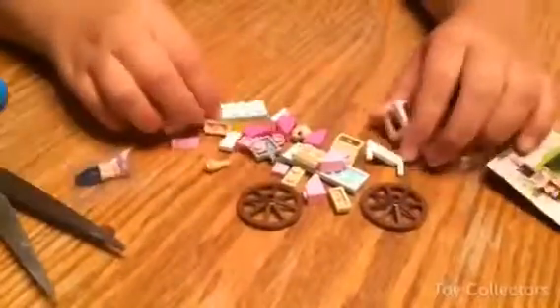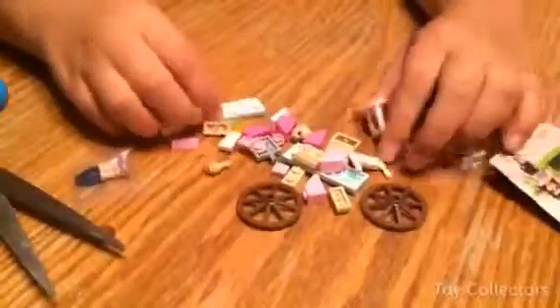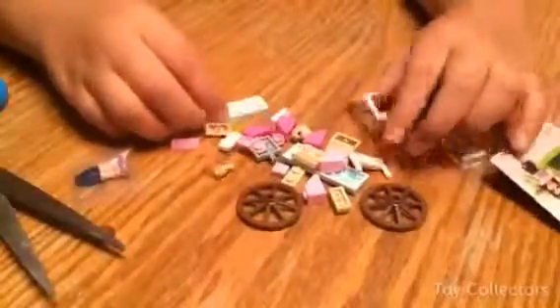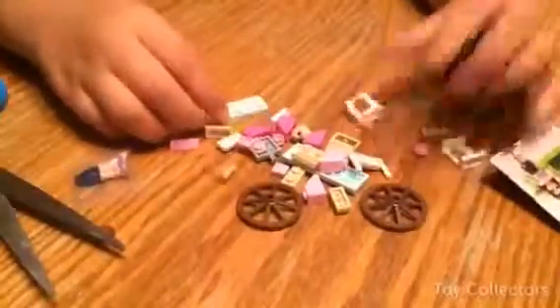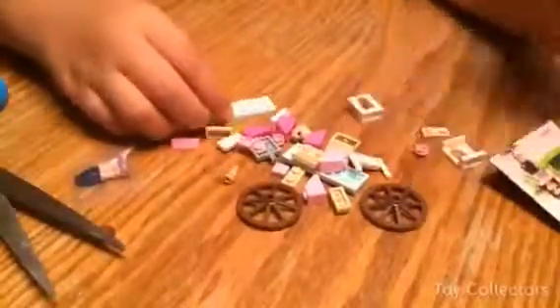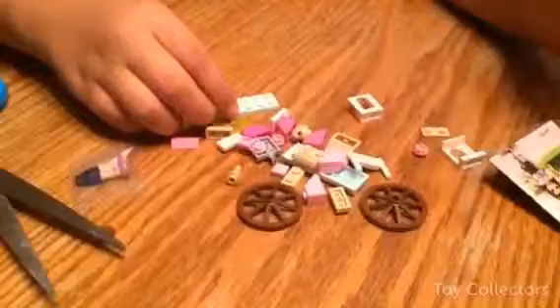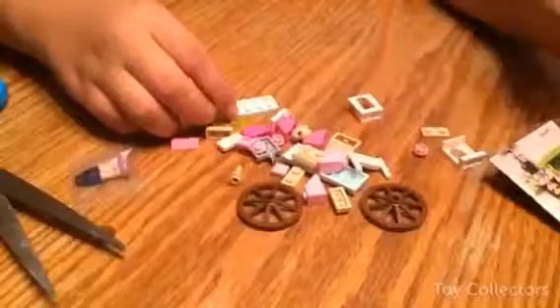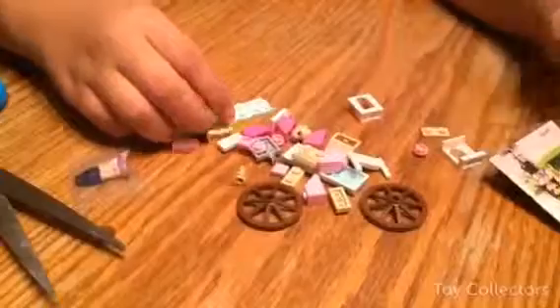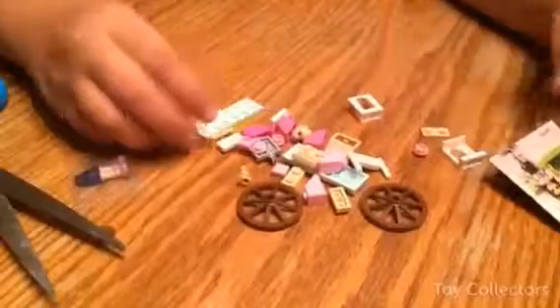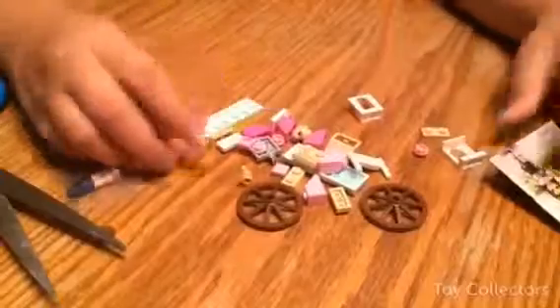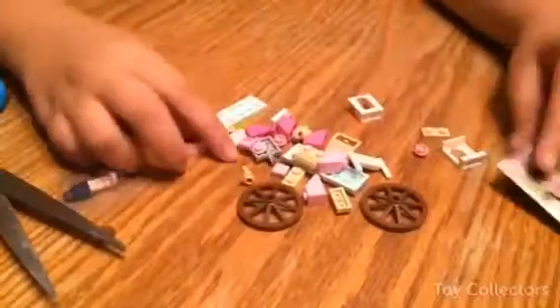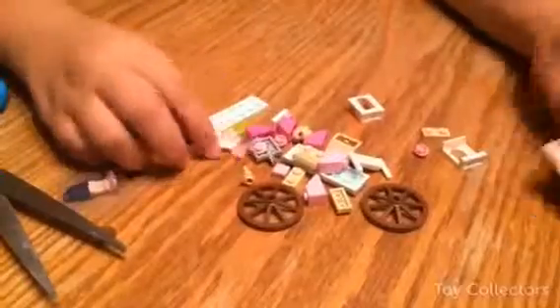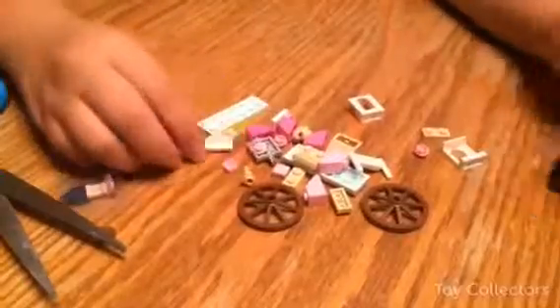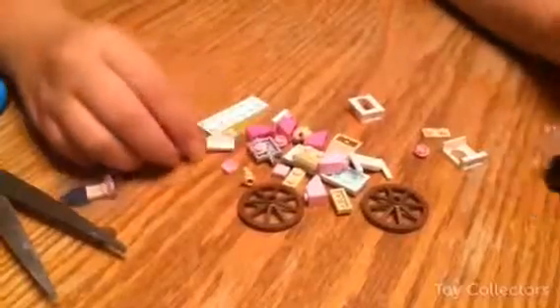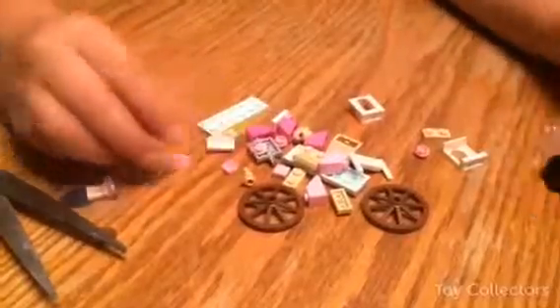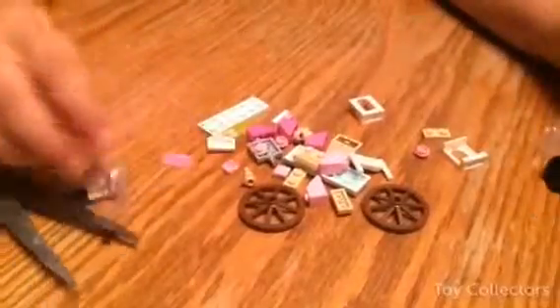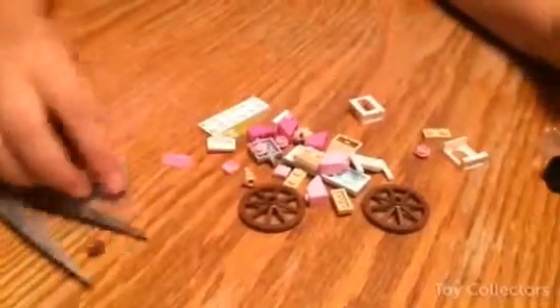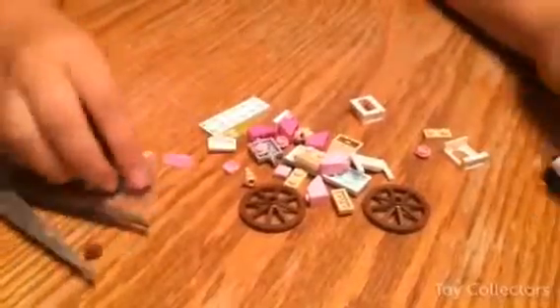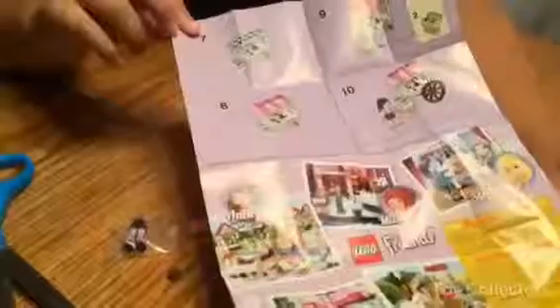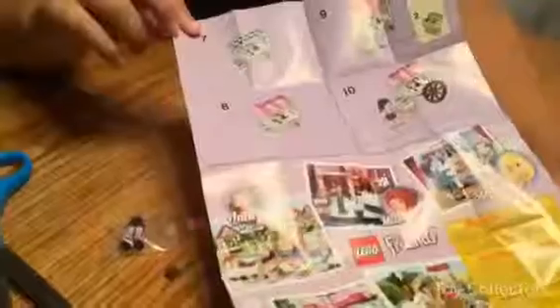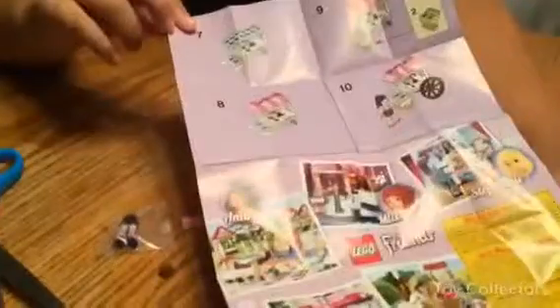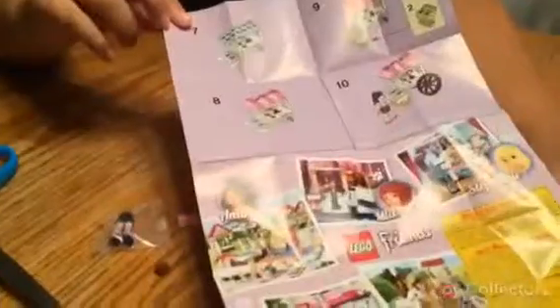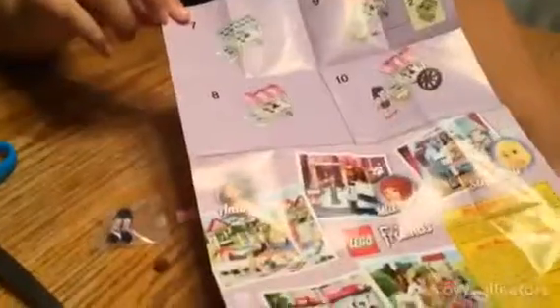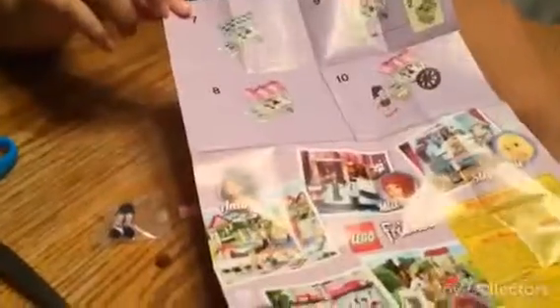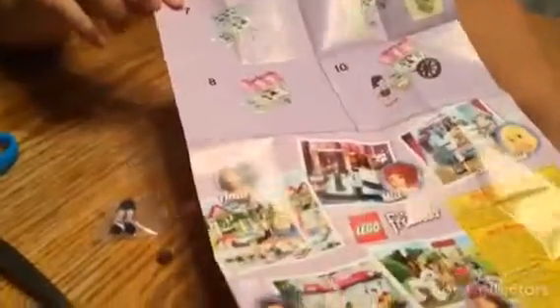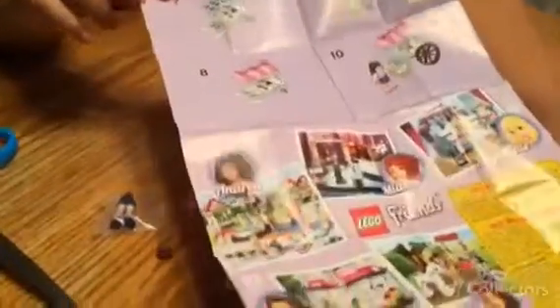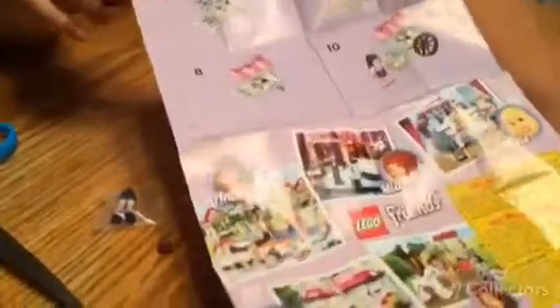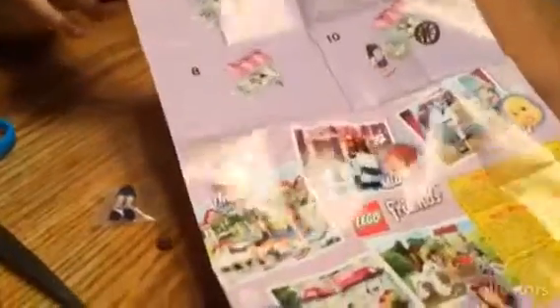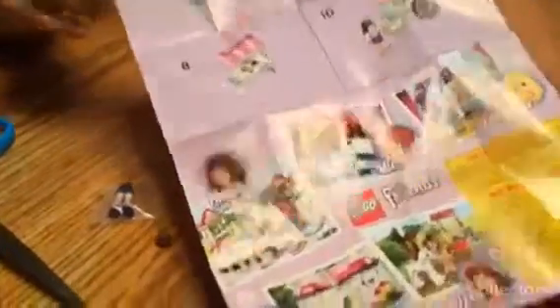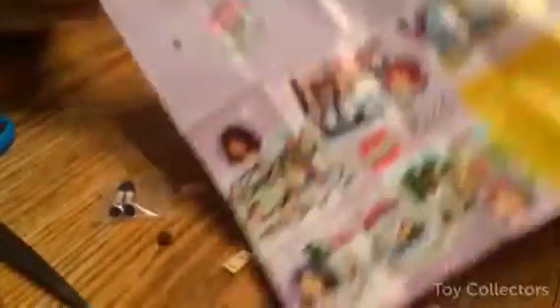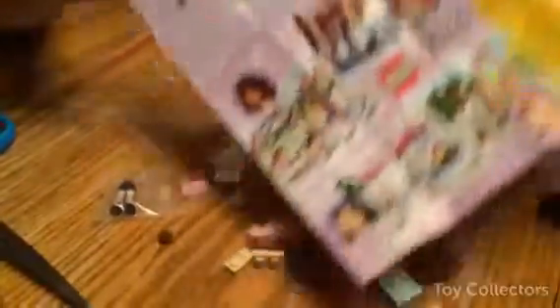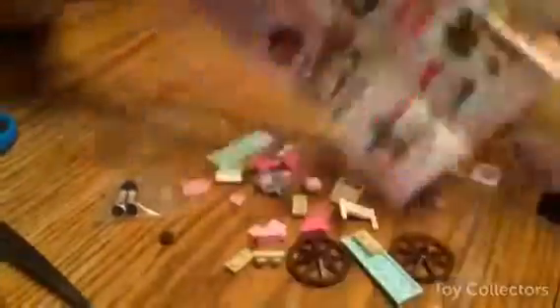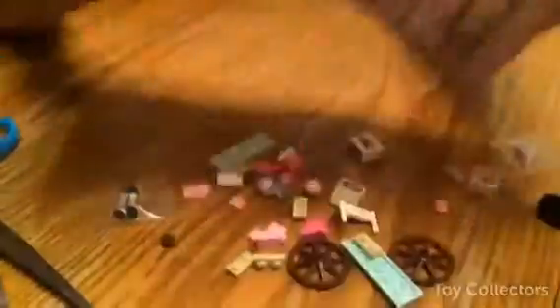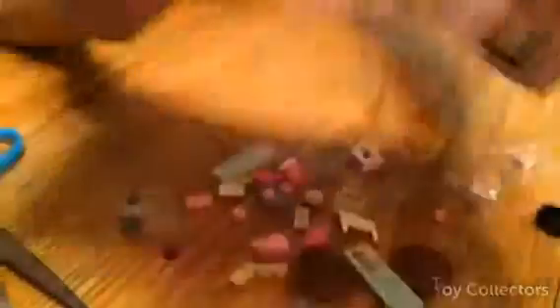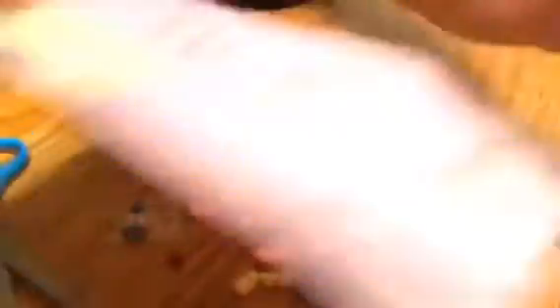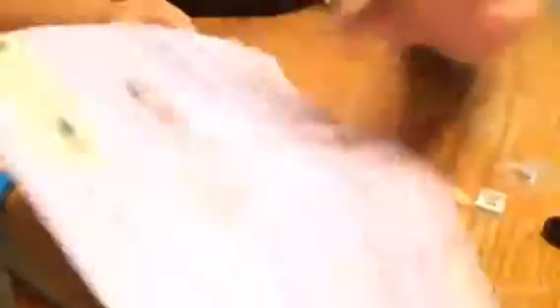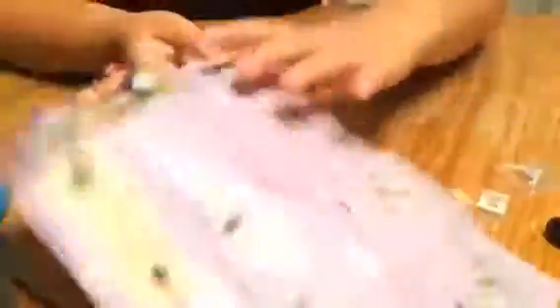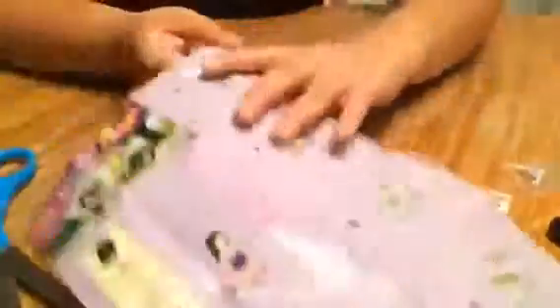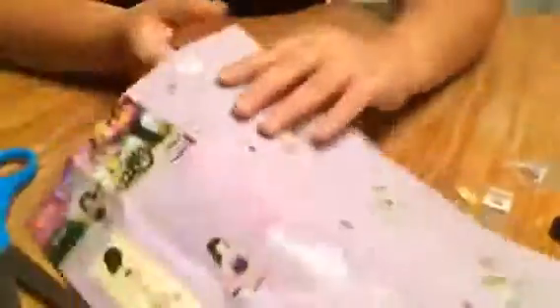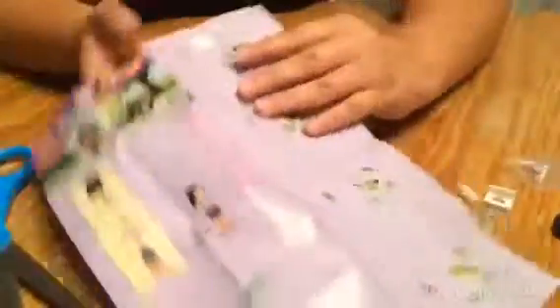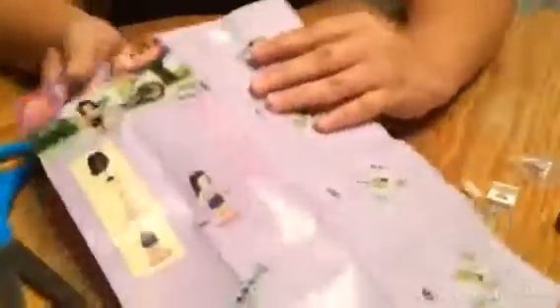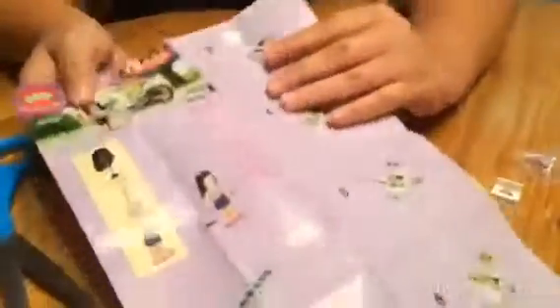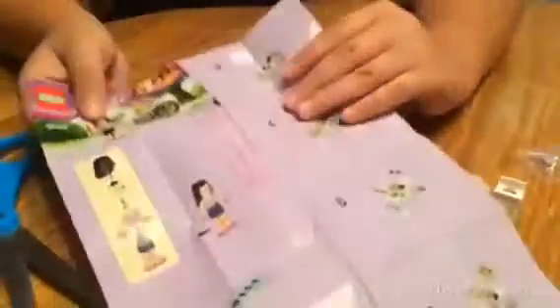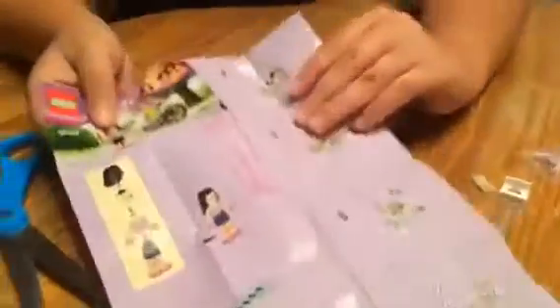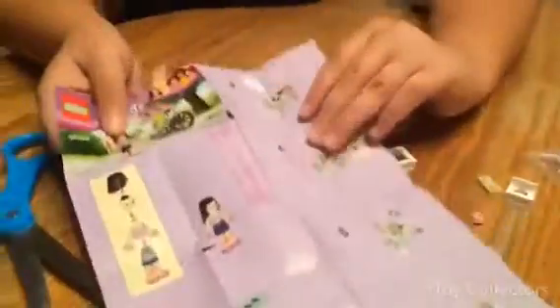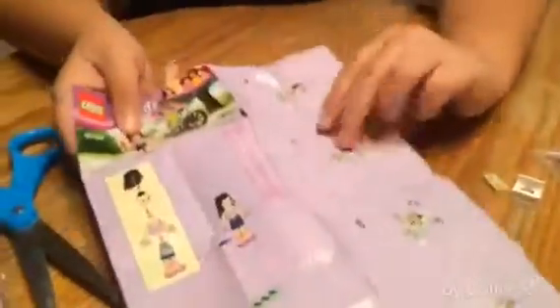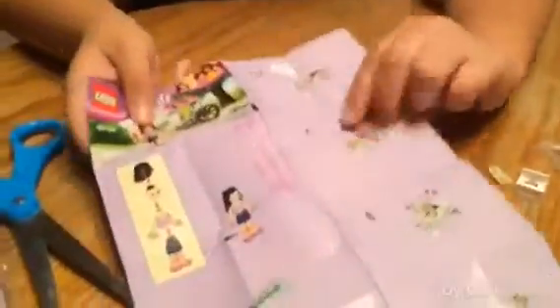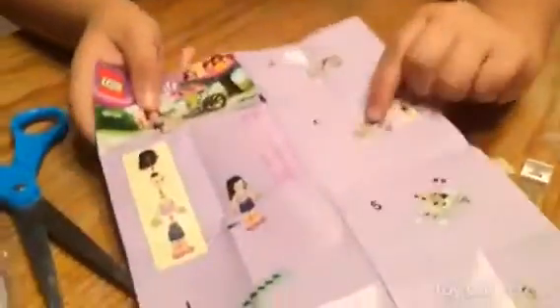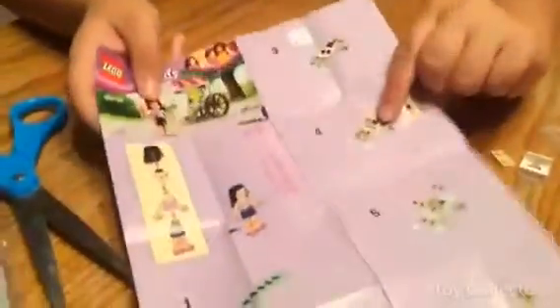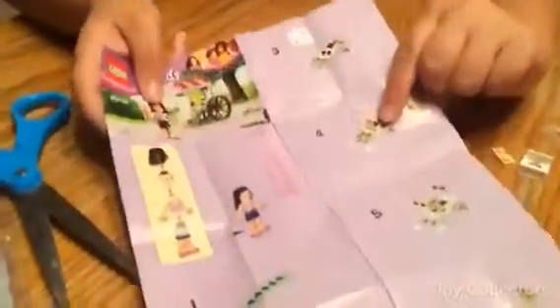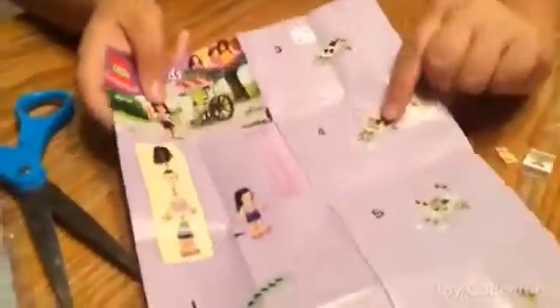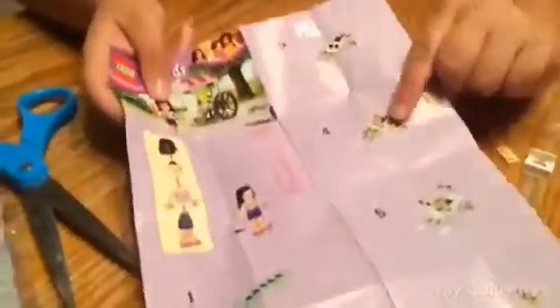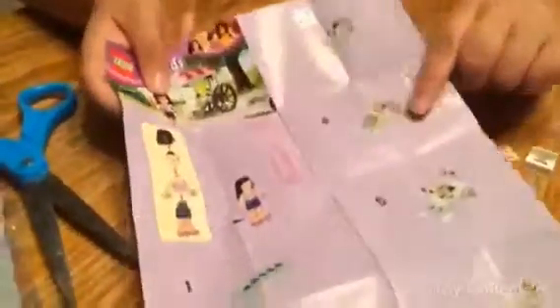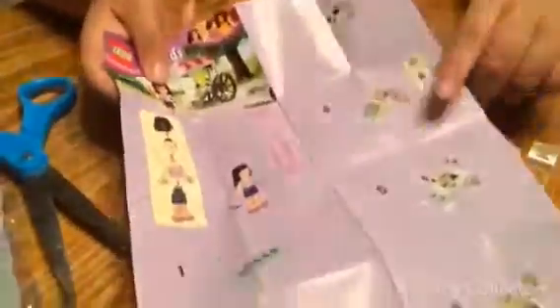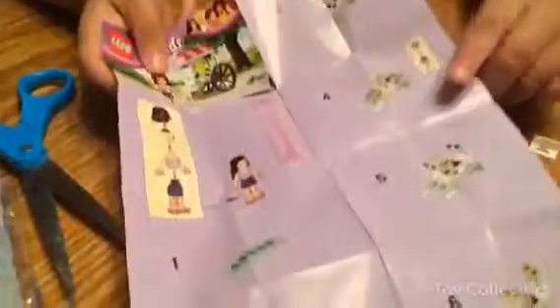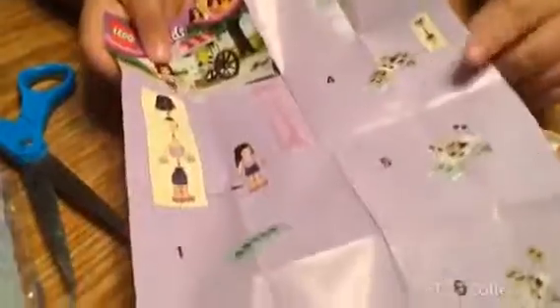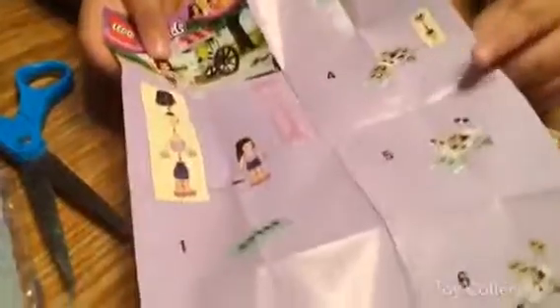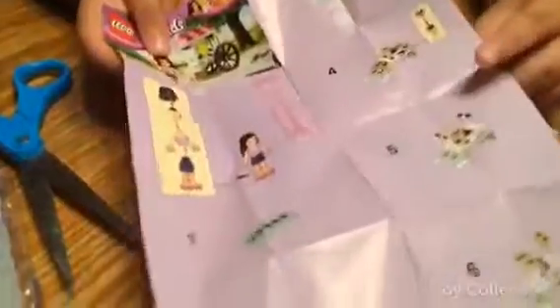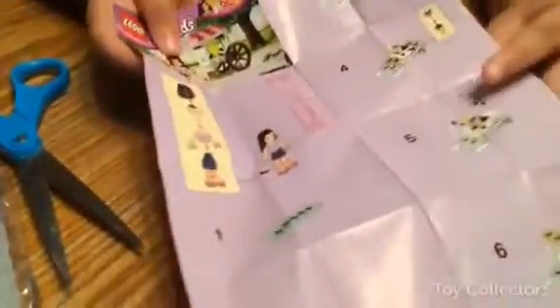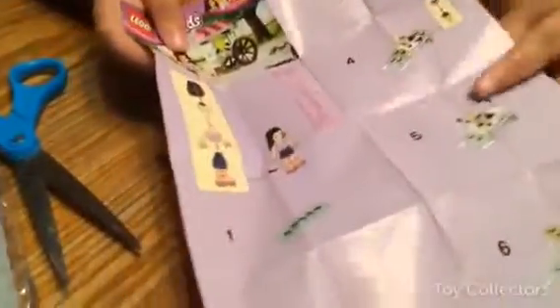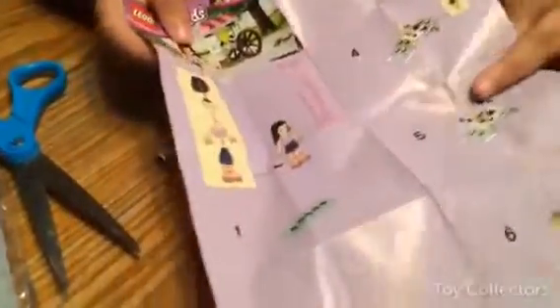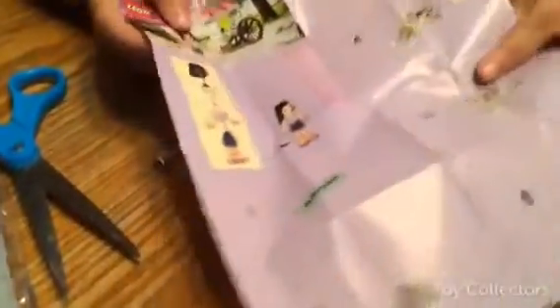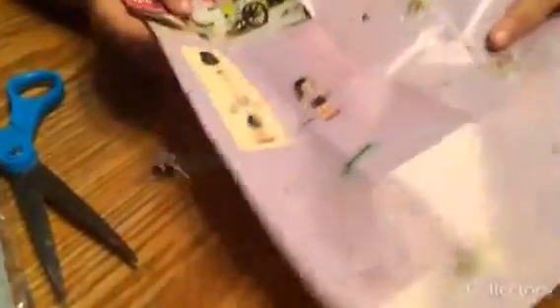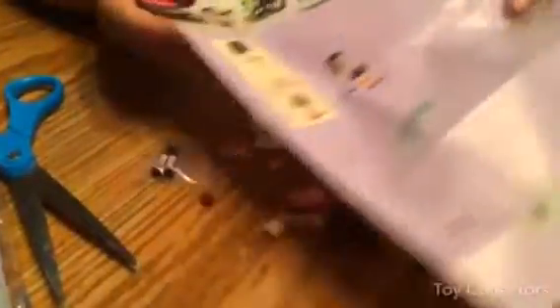Let's start building — here's the paper and instructions and here's the front of it. I can't wait to build this. Let's get started.